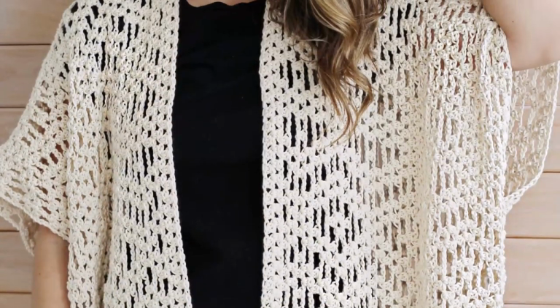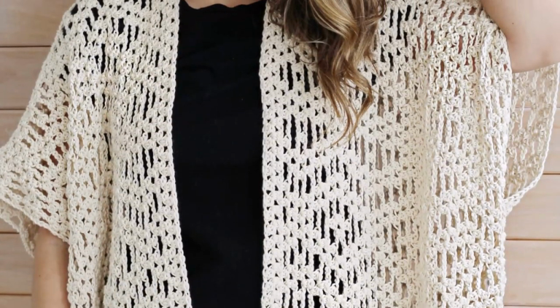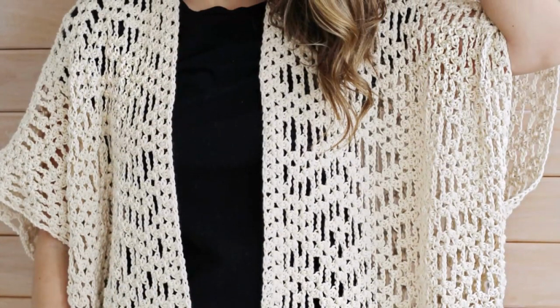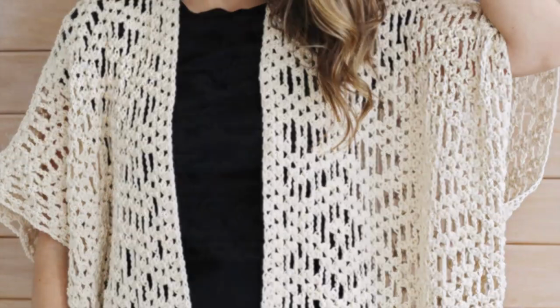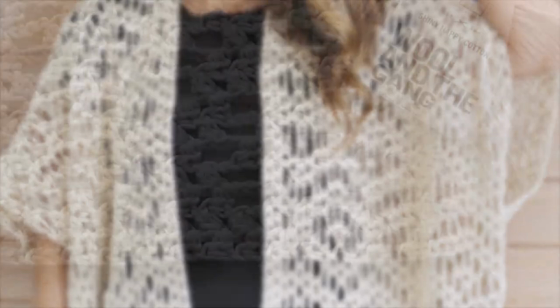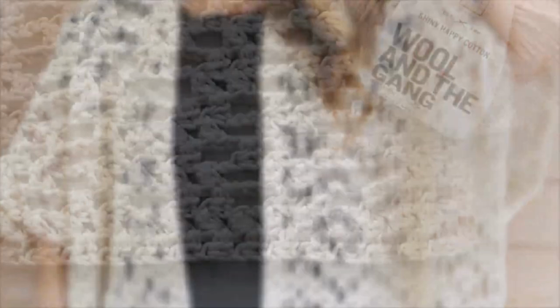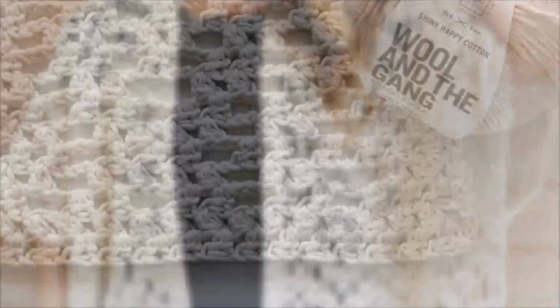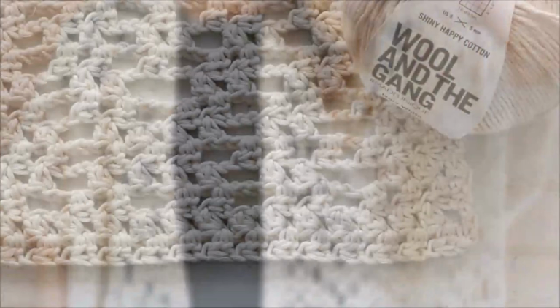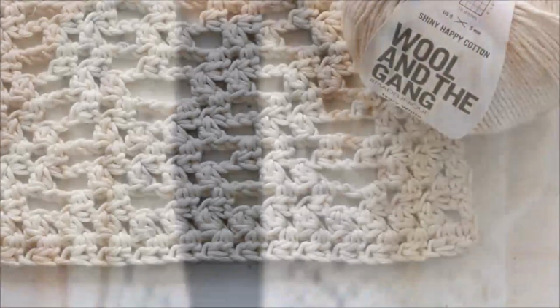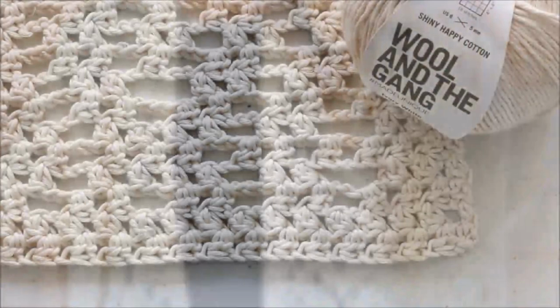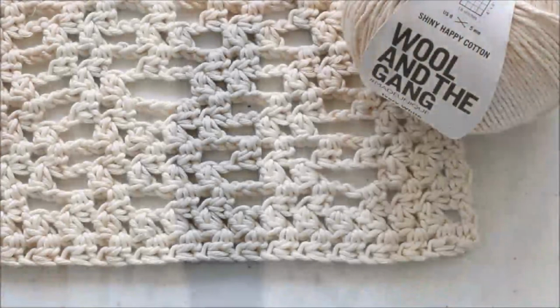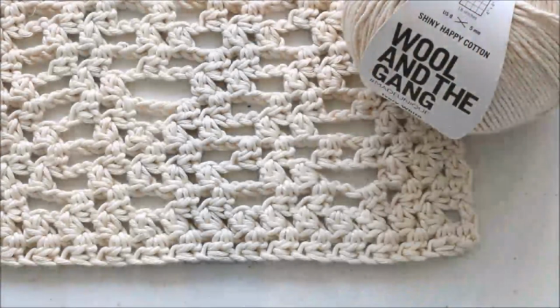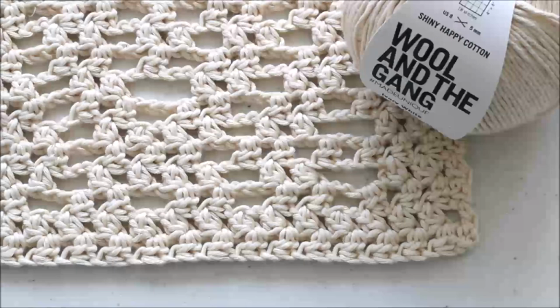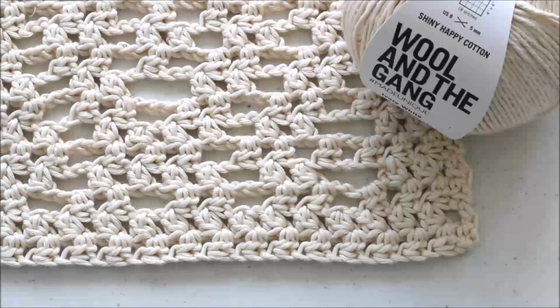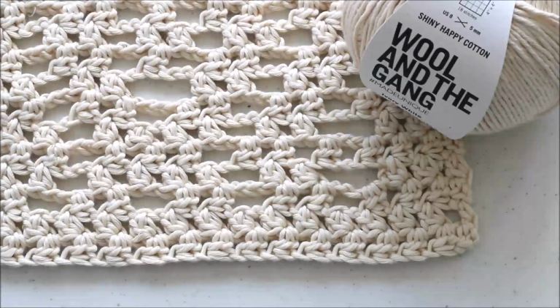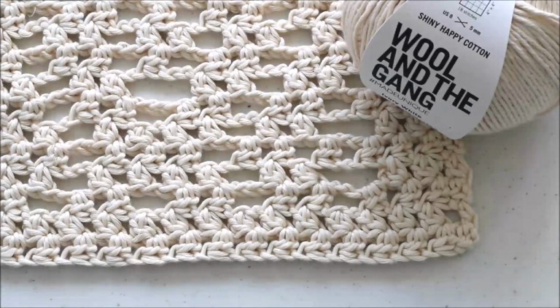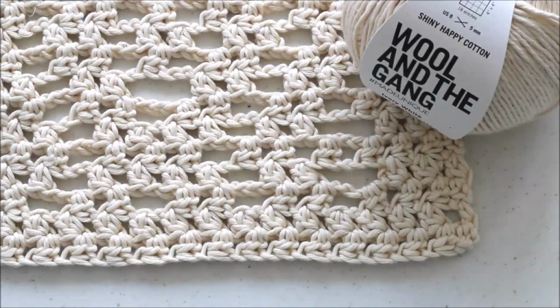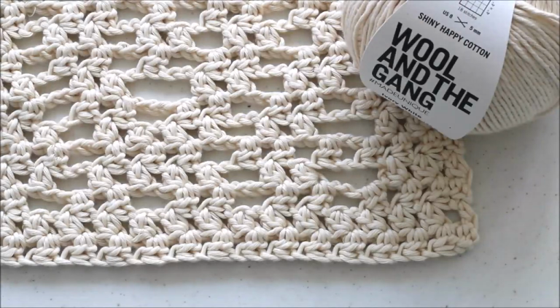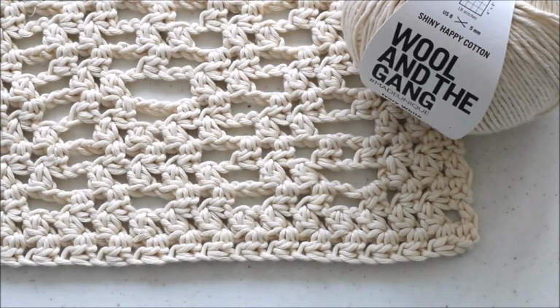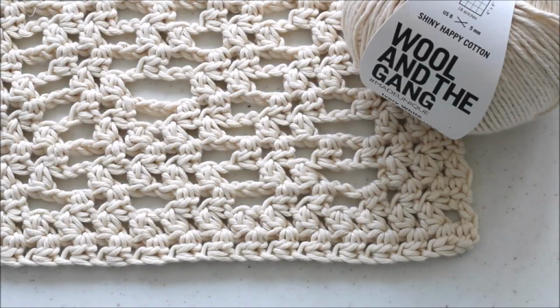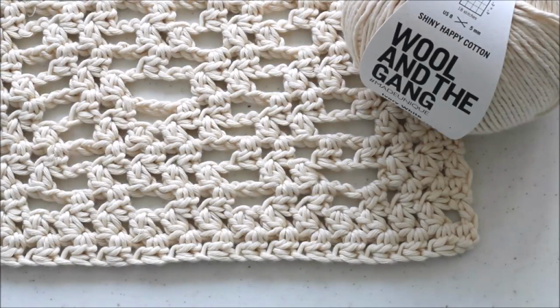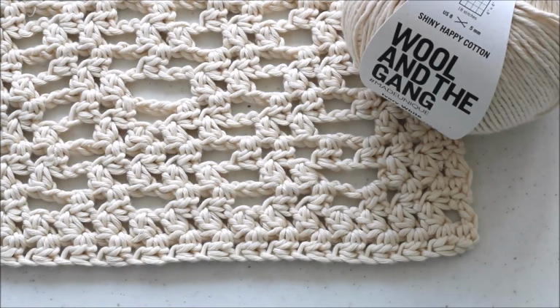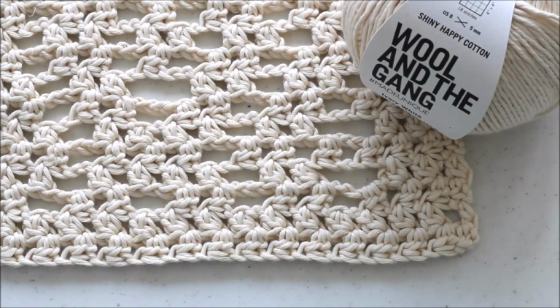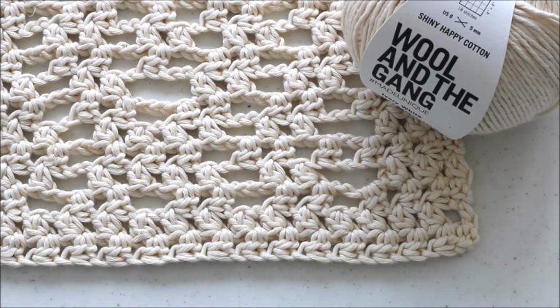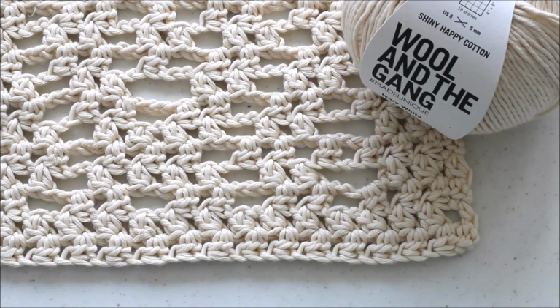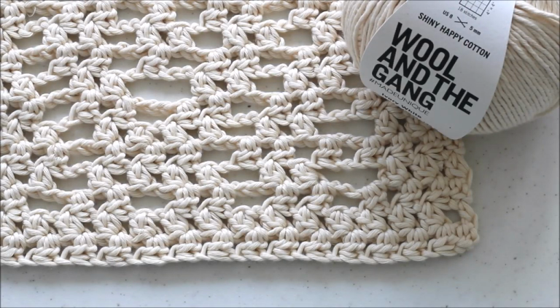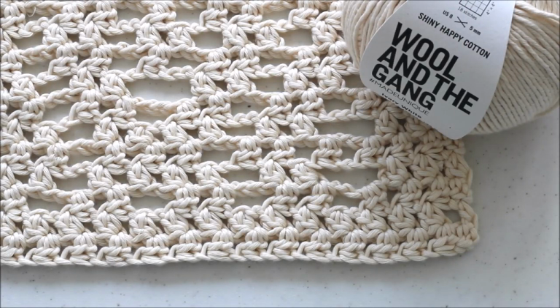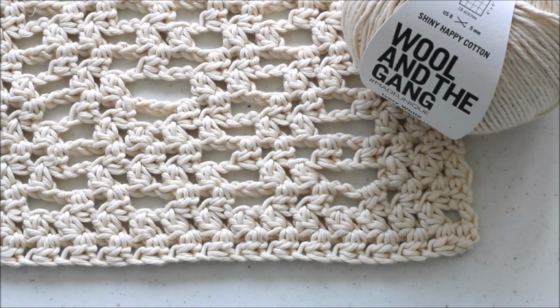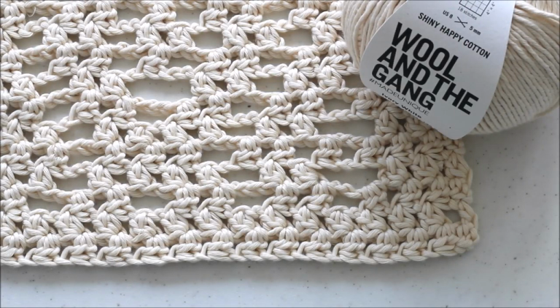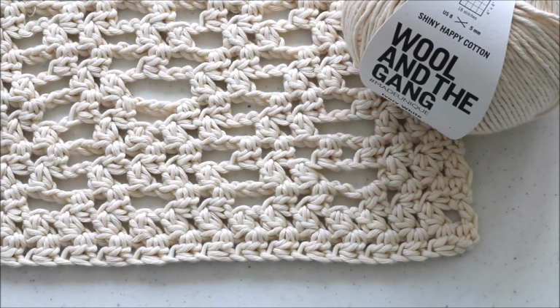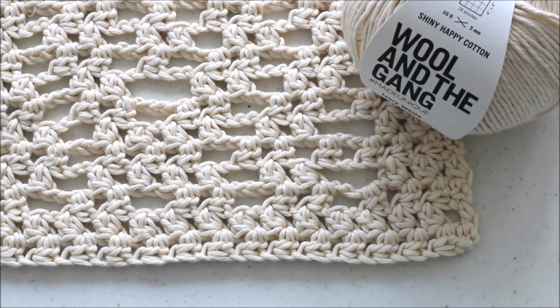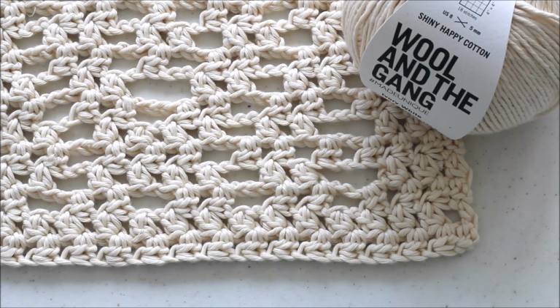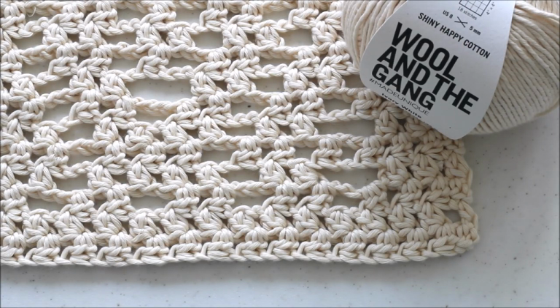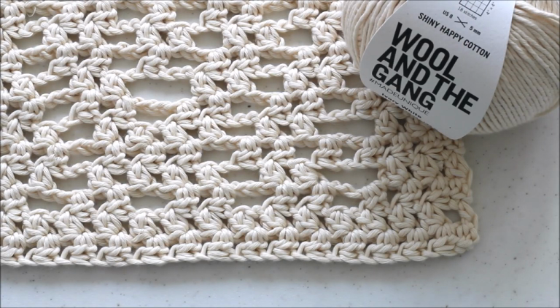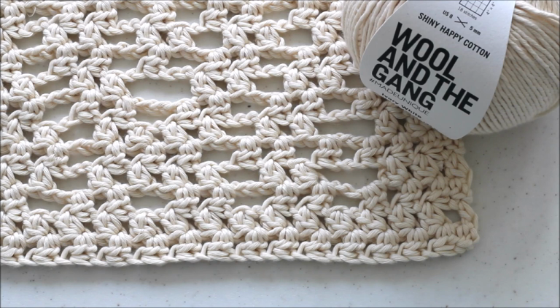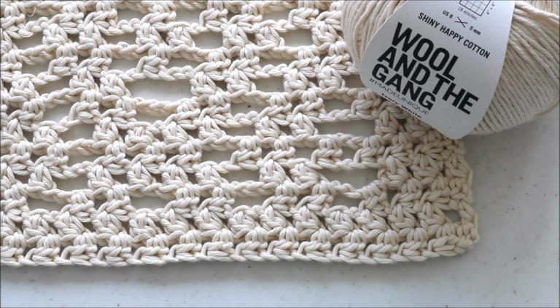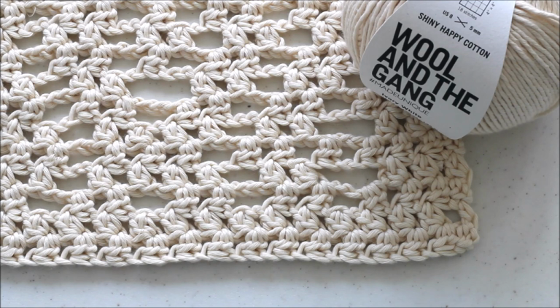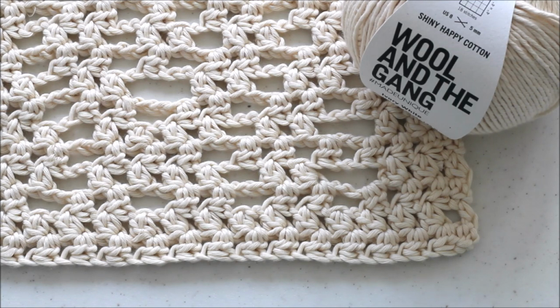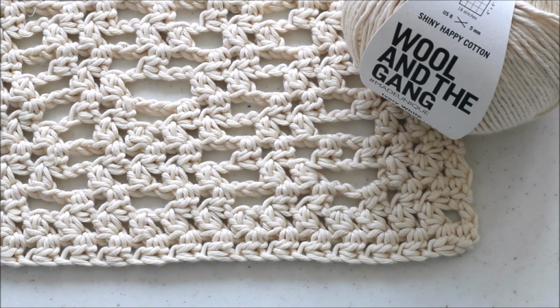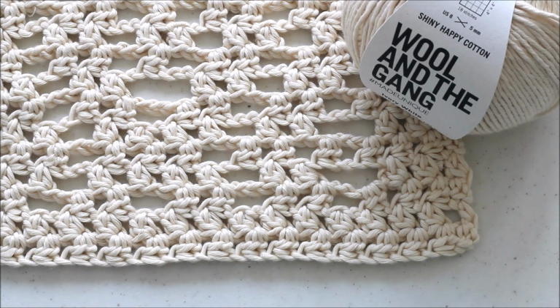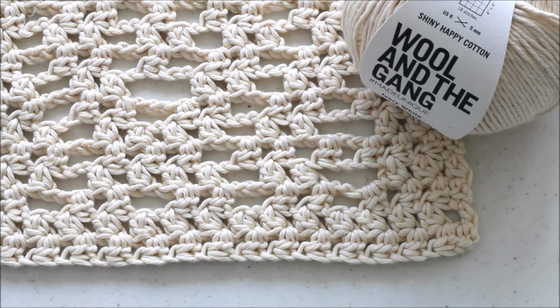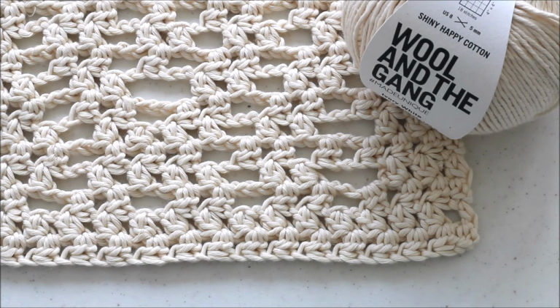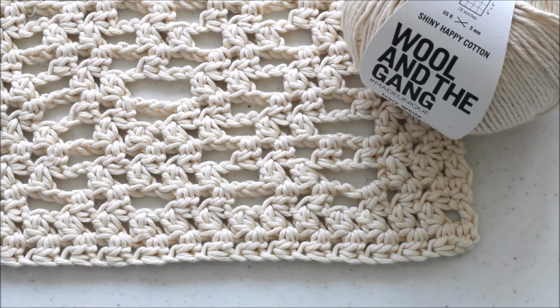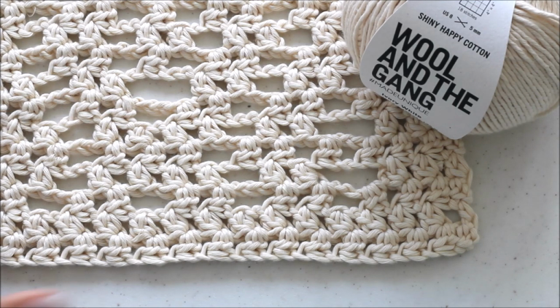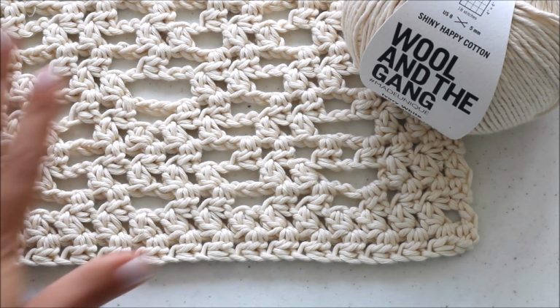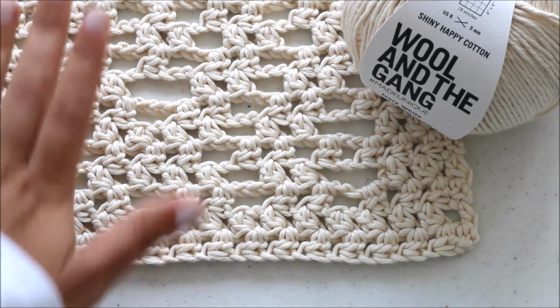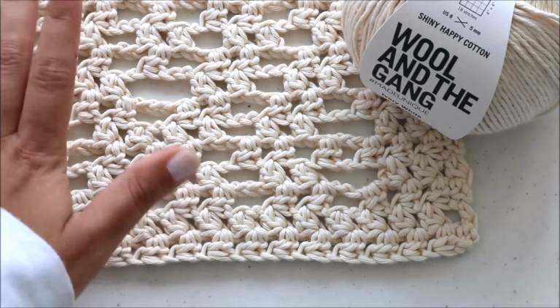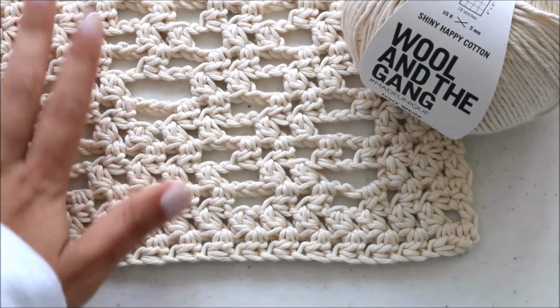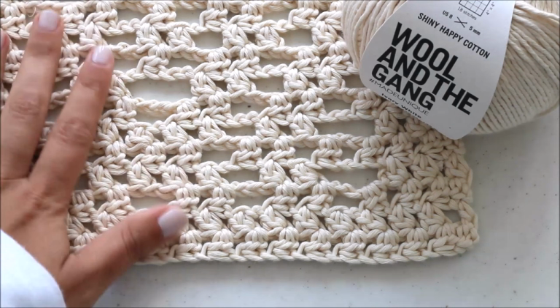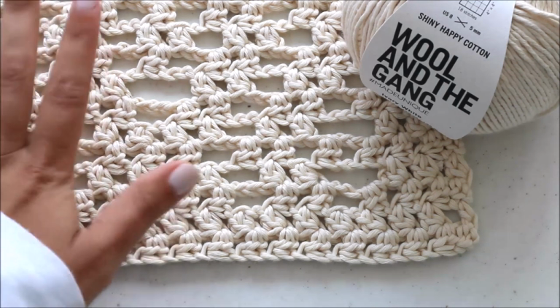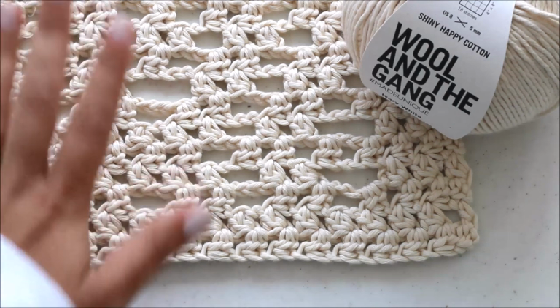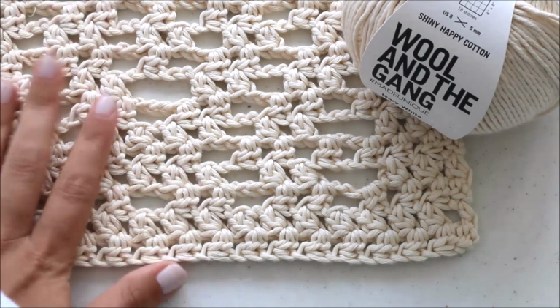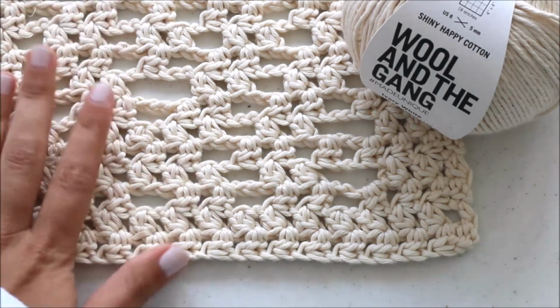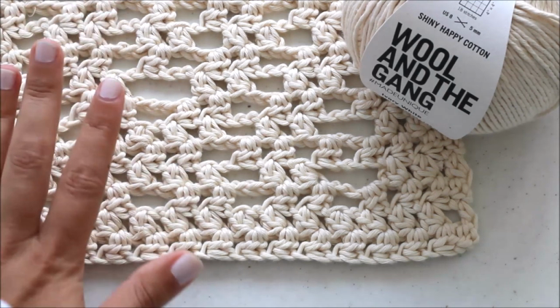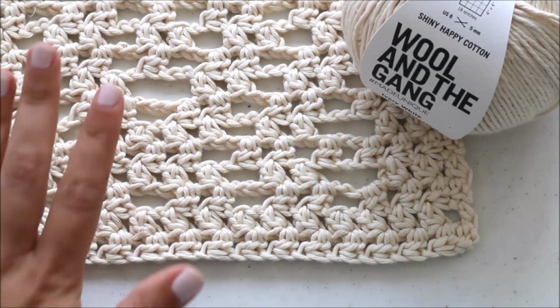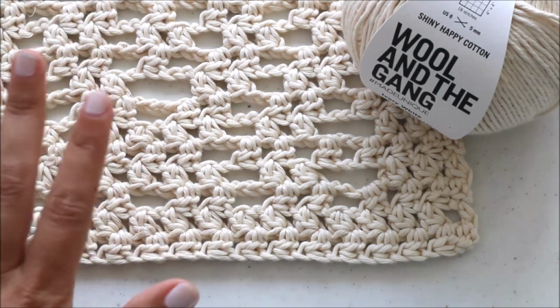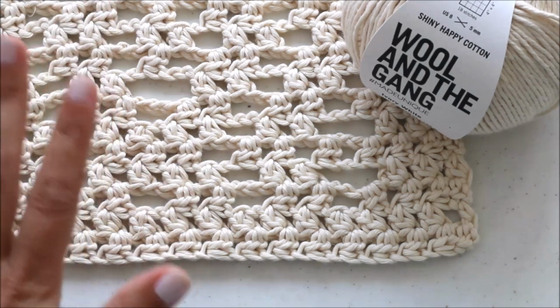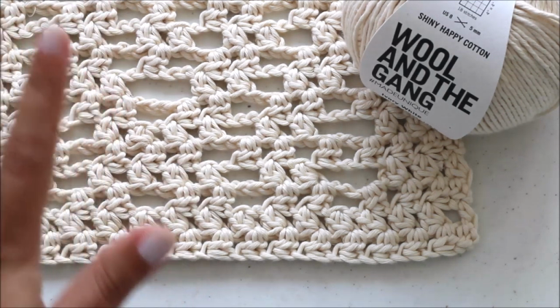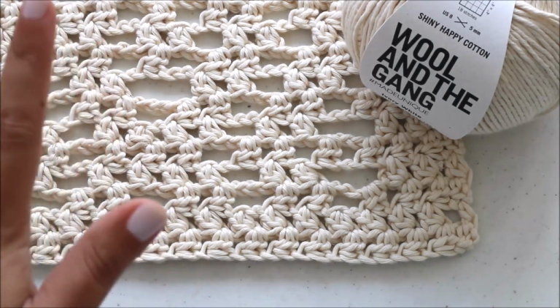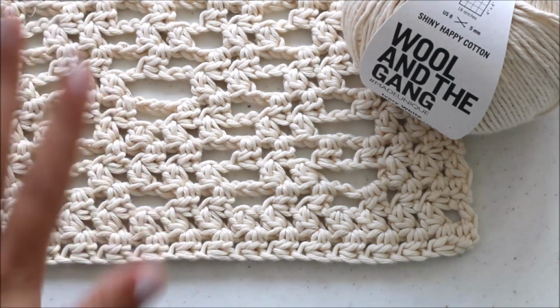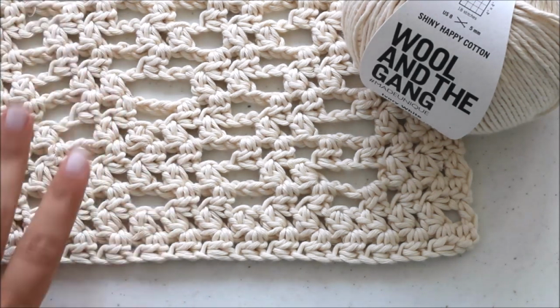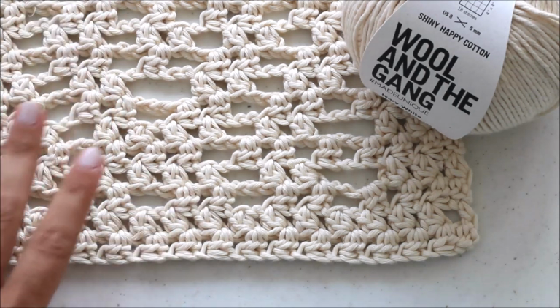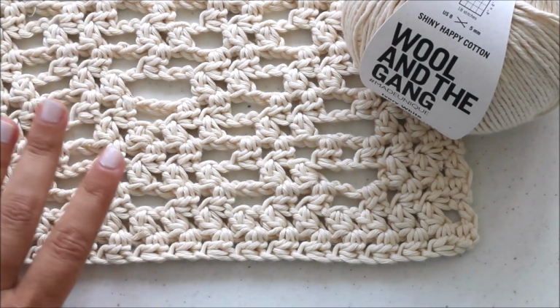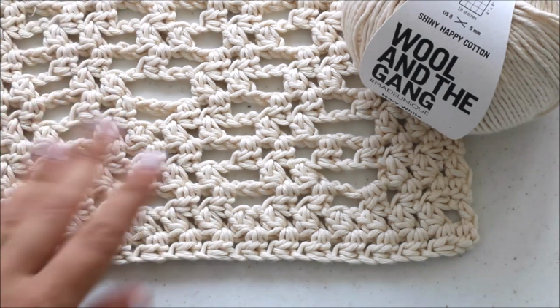Hi everybody! This is Kimberly from Lakeside Loops and today I'm going to show you how I made the Esma crochet cardigan.